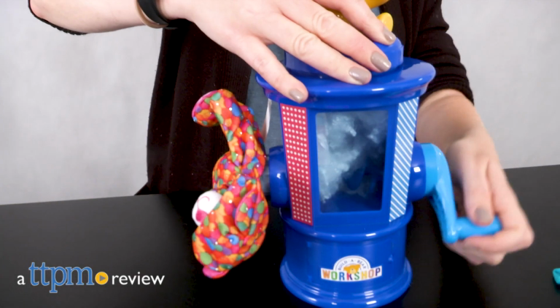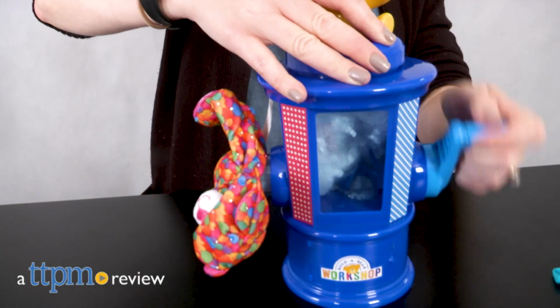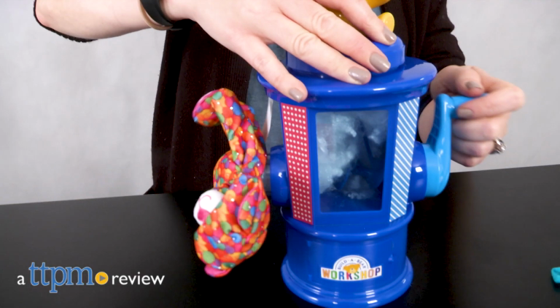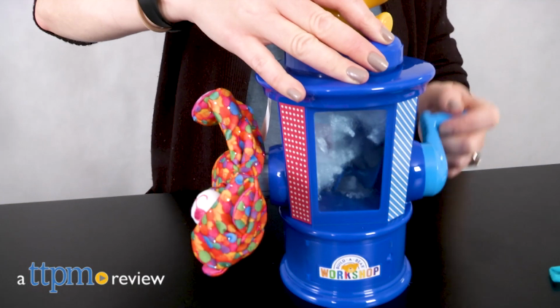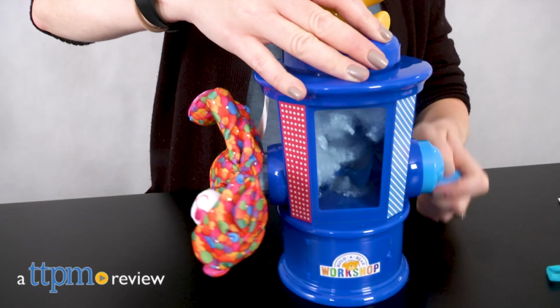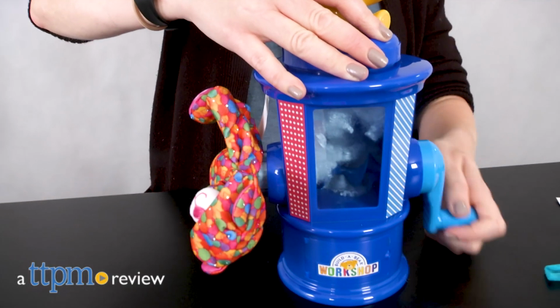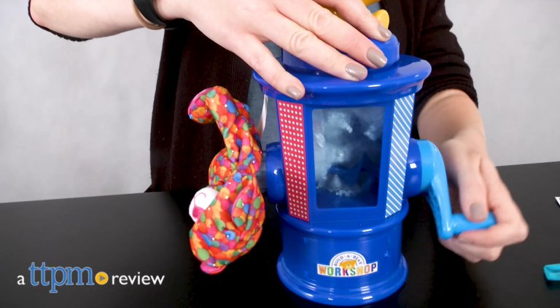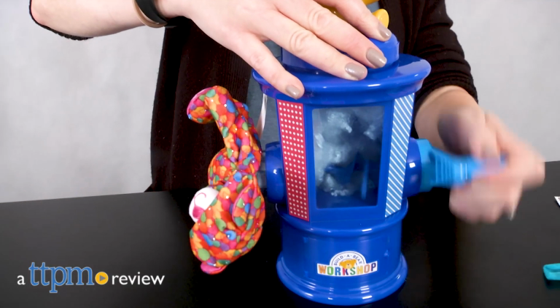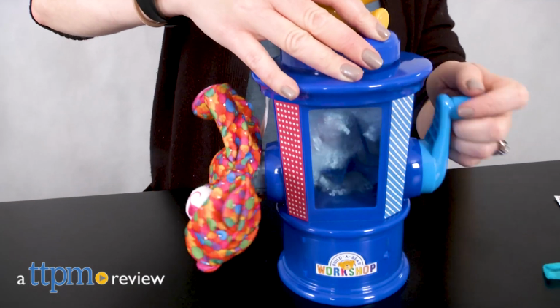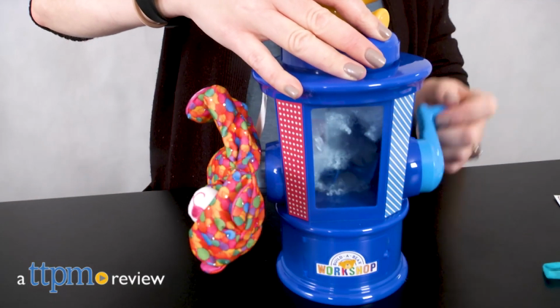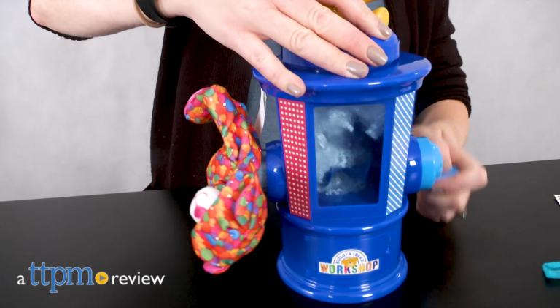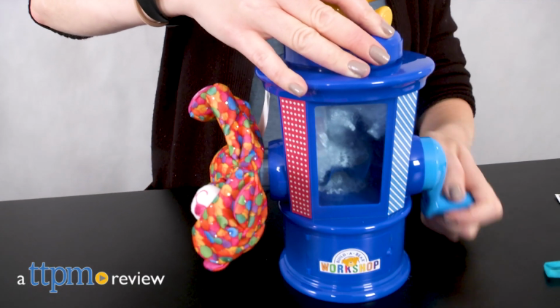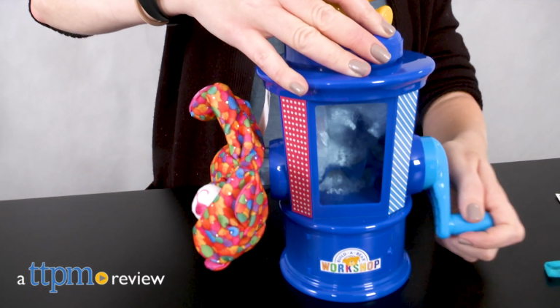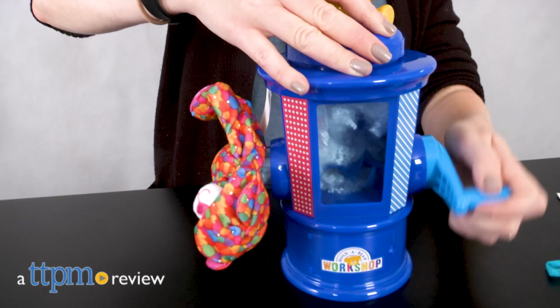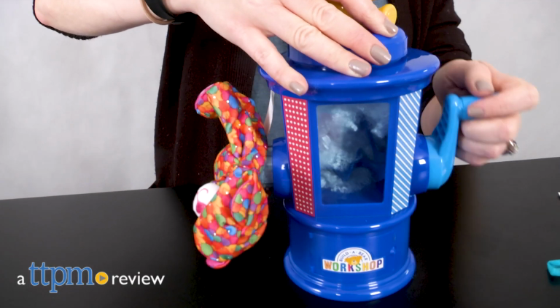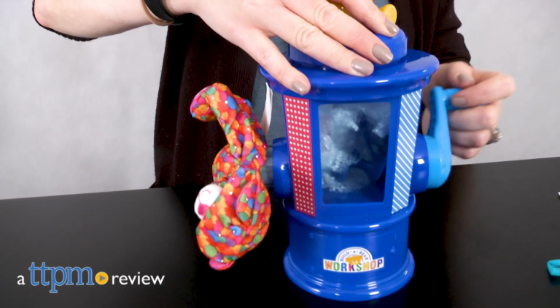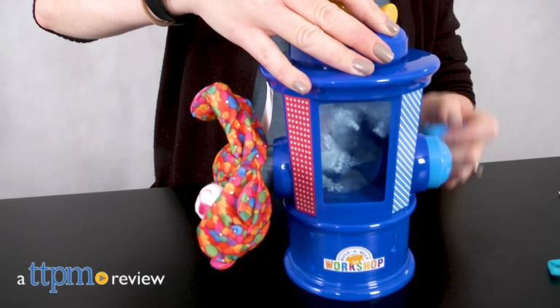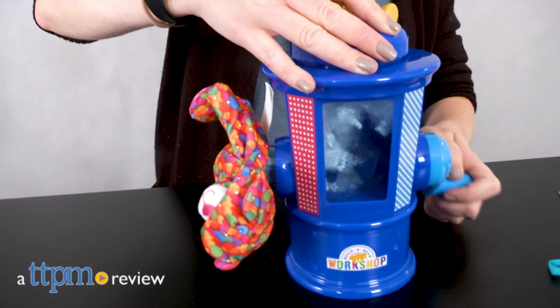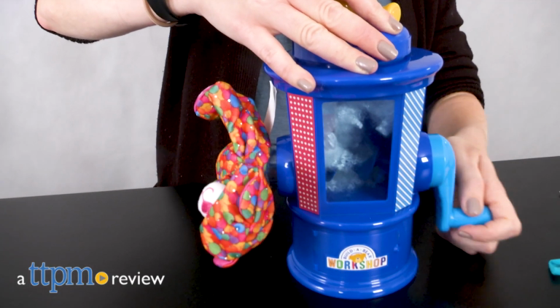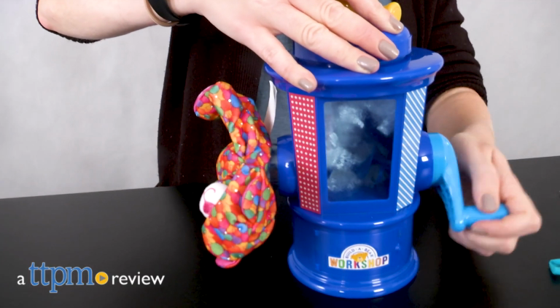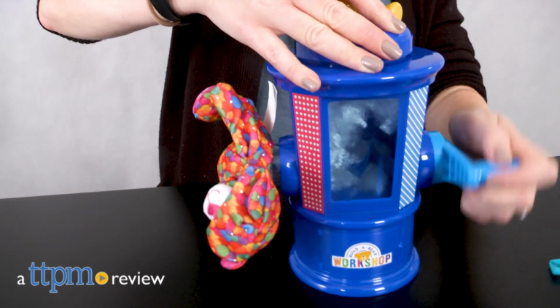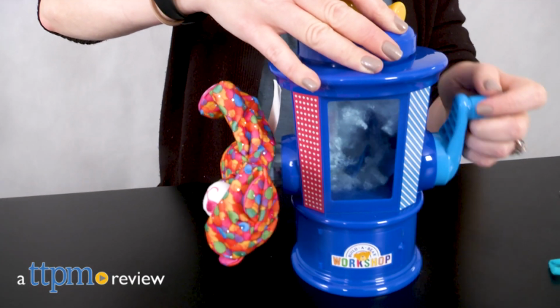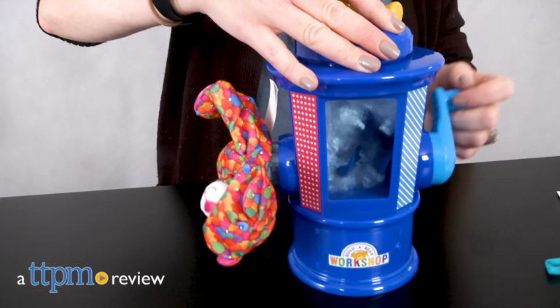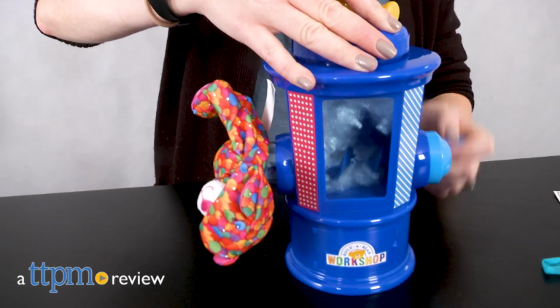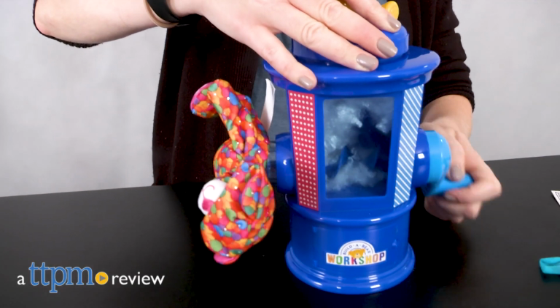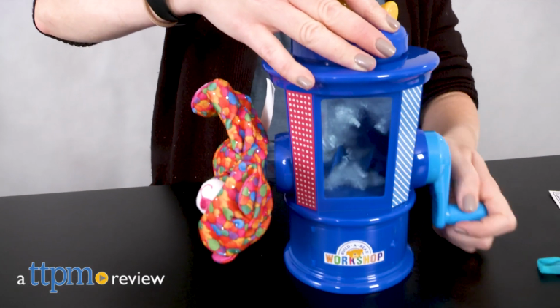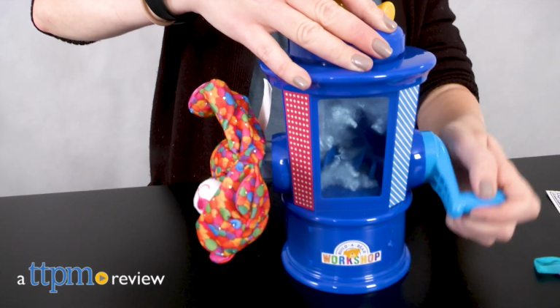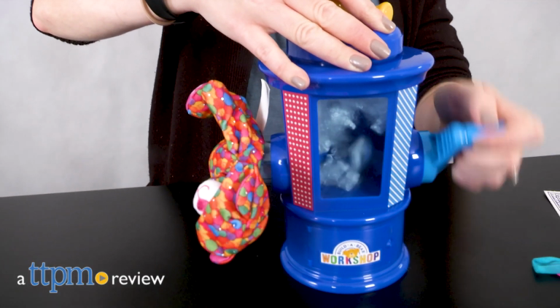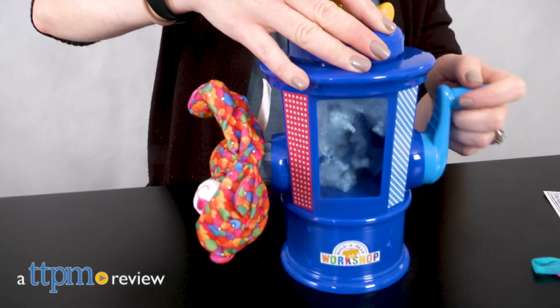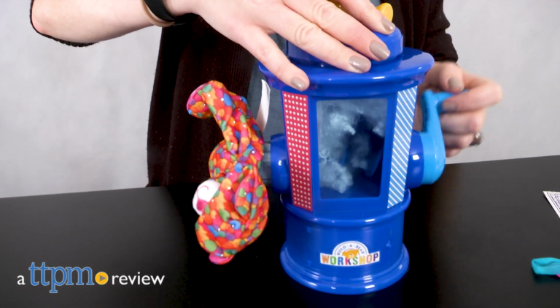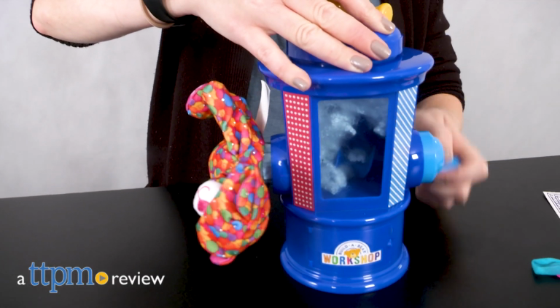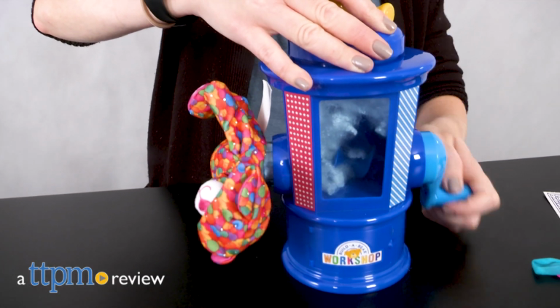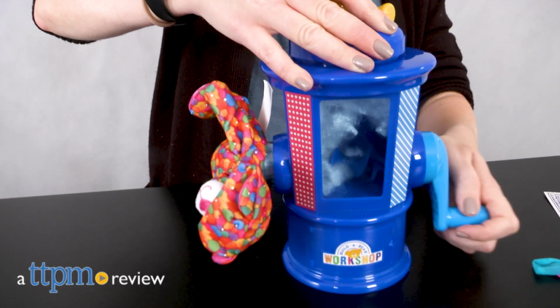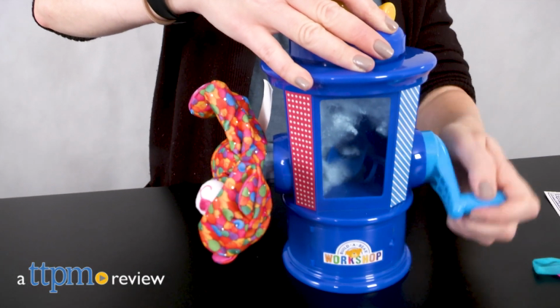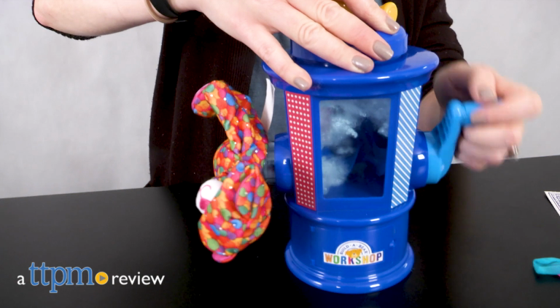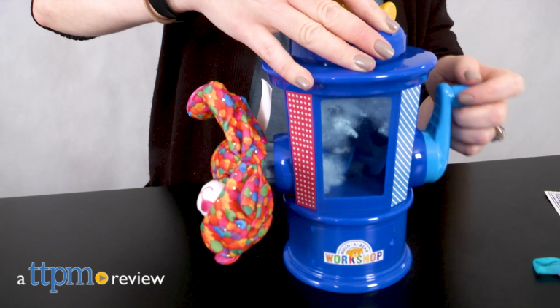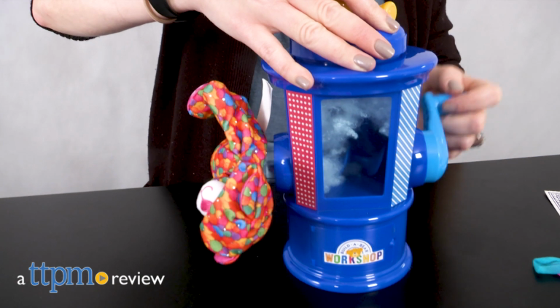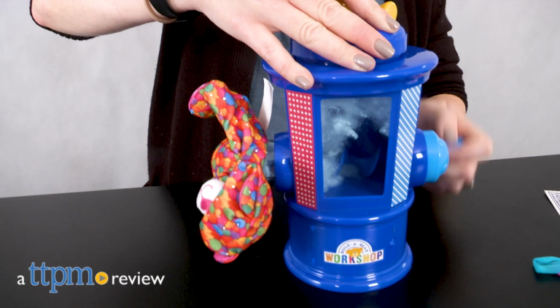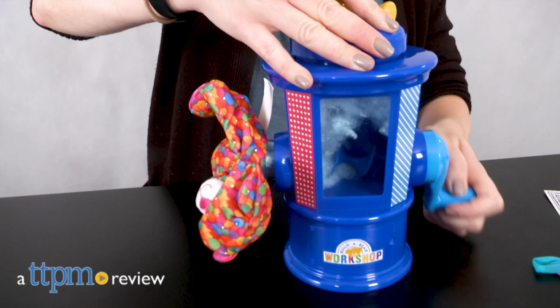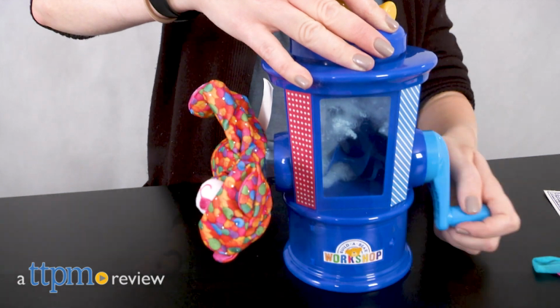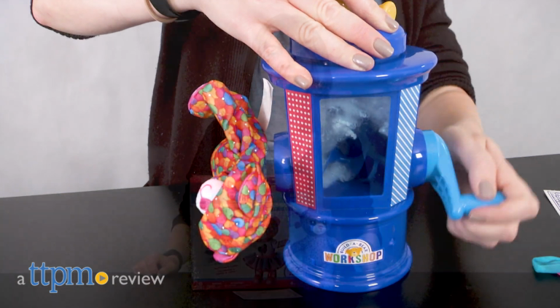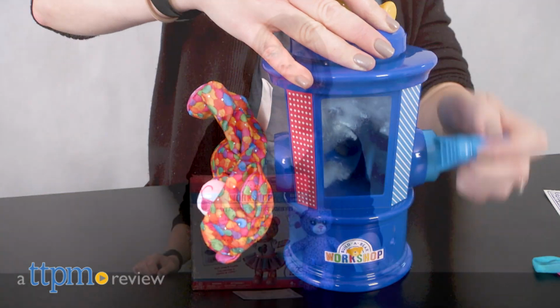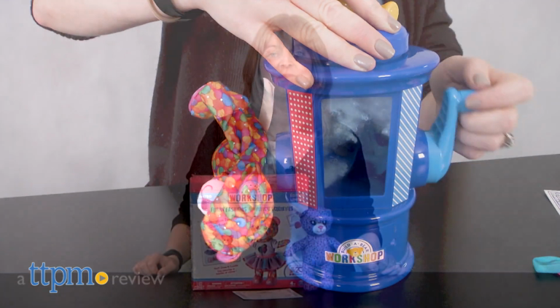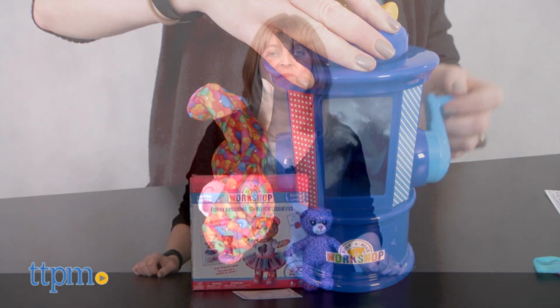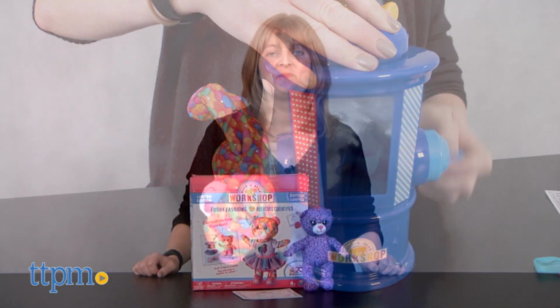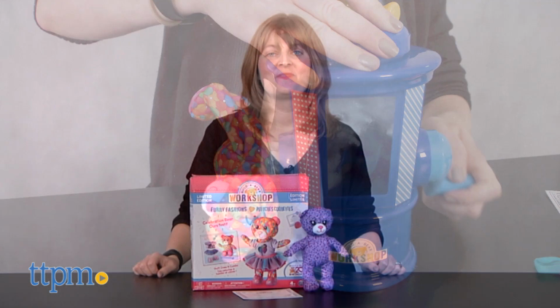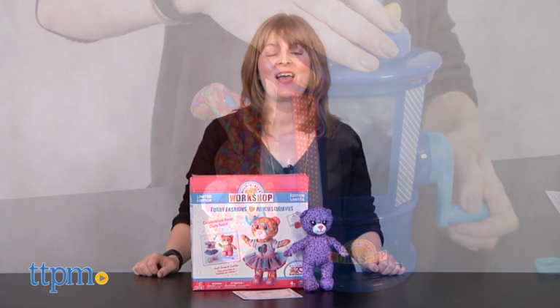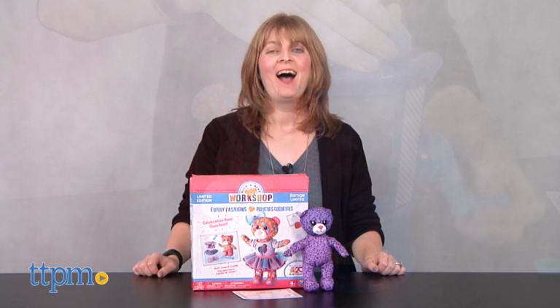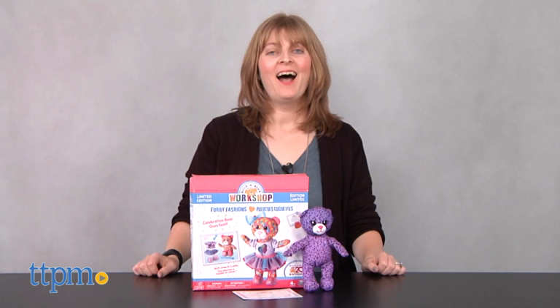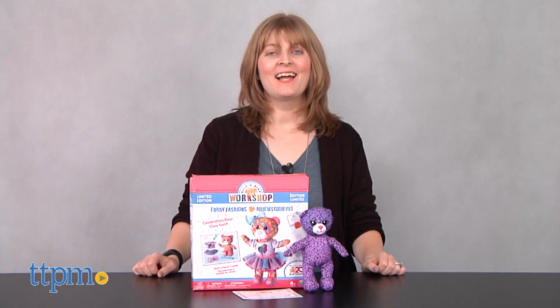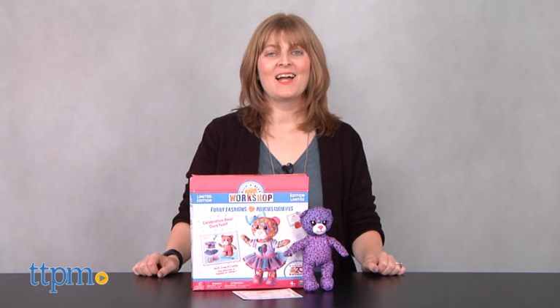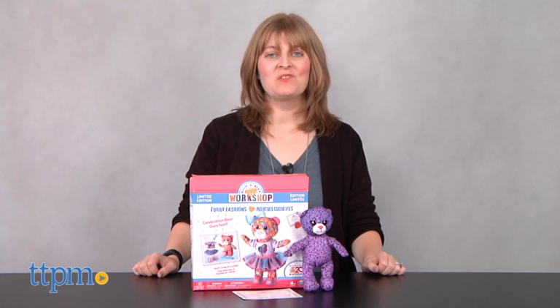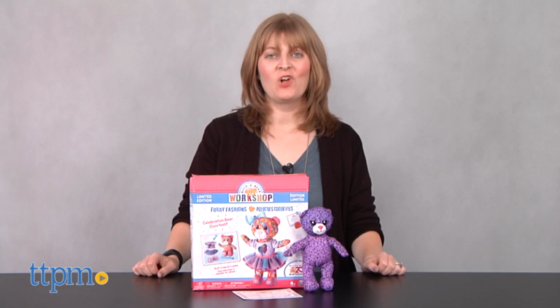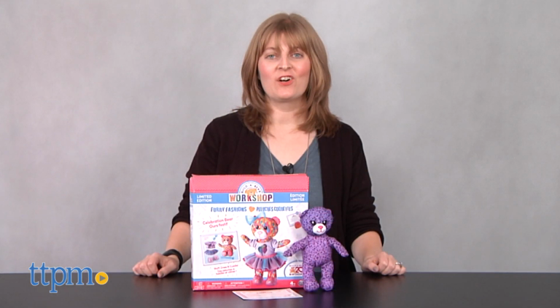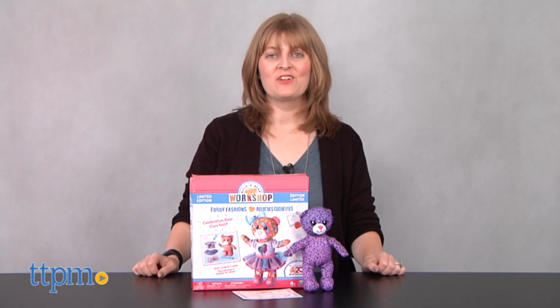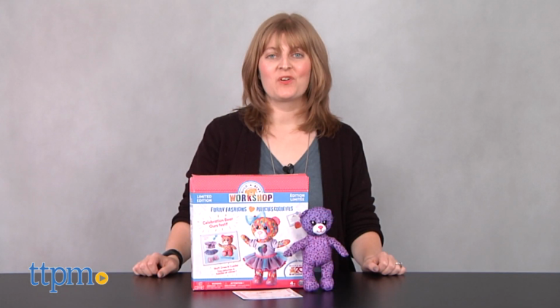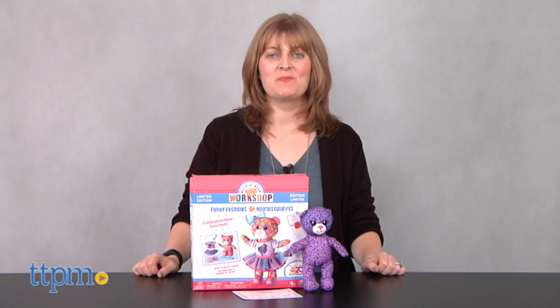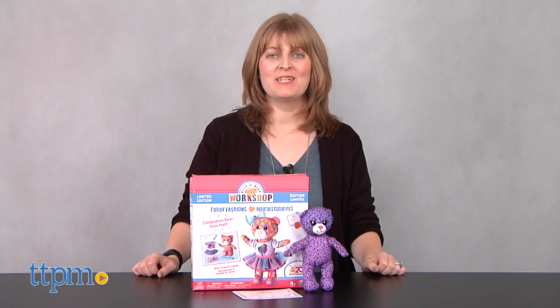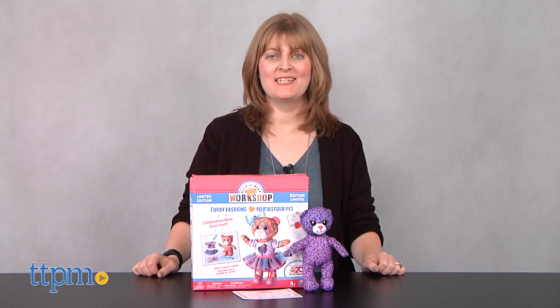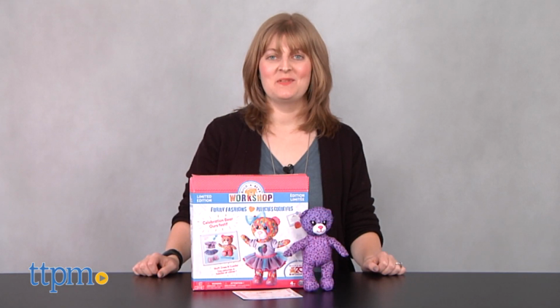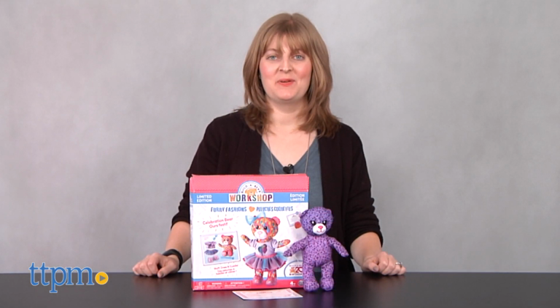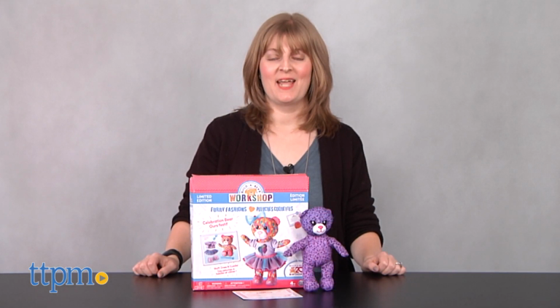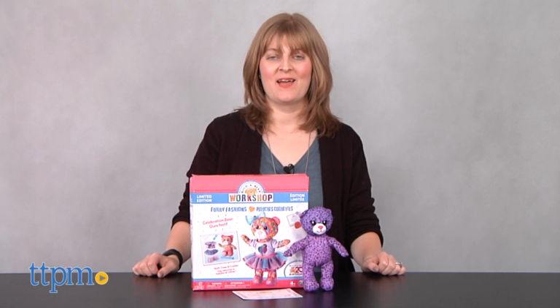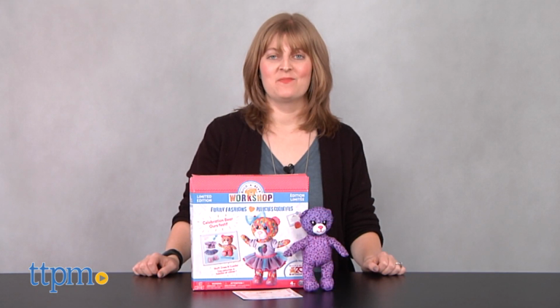Build your own bears and other stuffed animals just like at Build-A-Bear Workshop. Hi, I'm Laurie from TTPM.